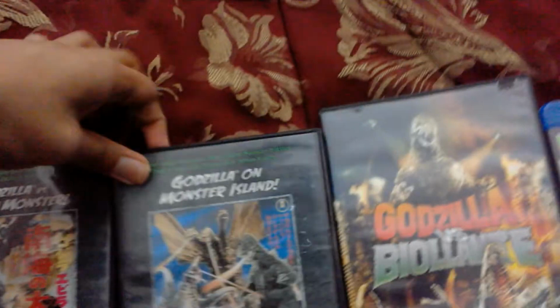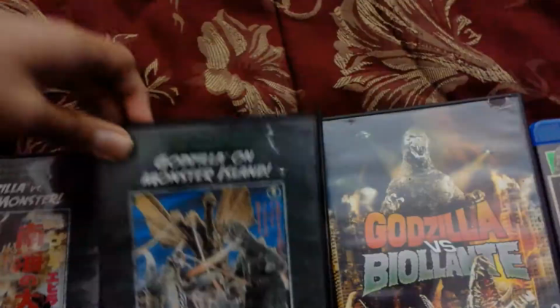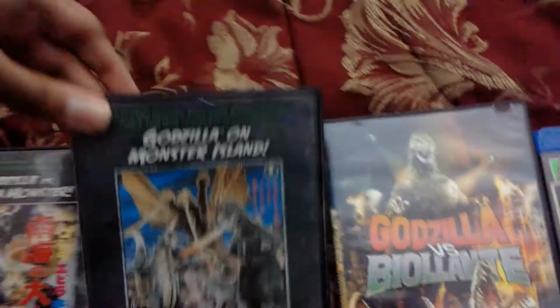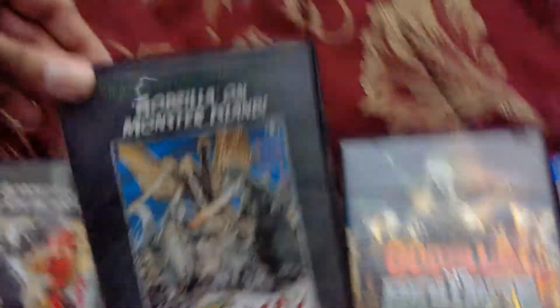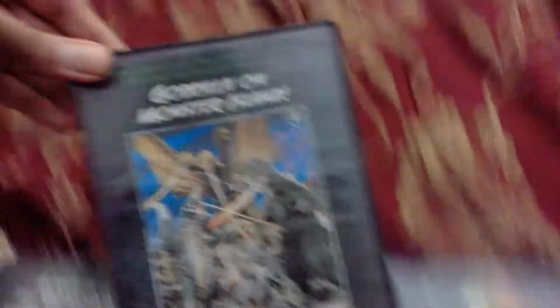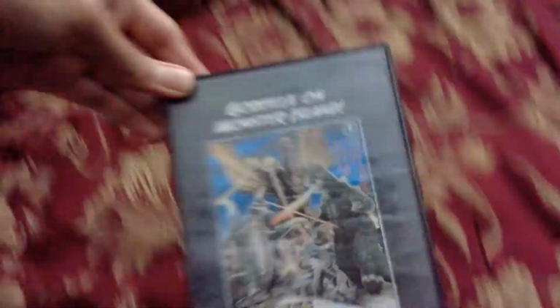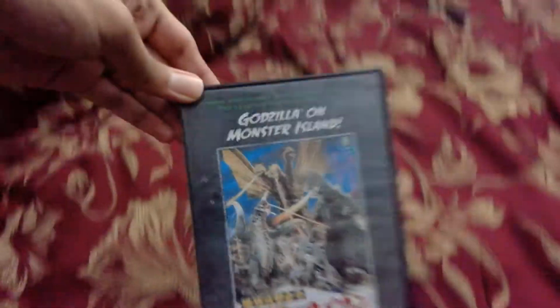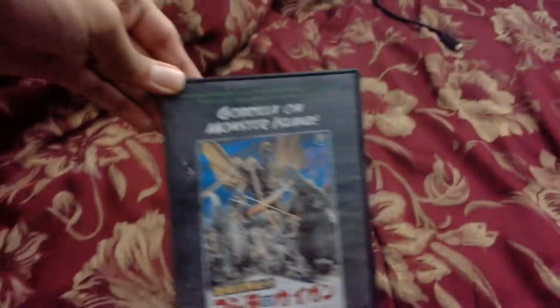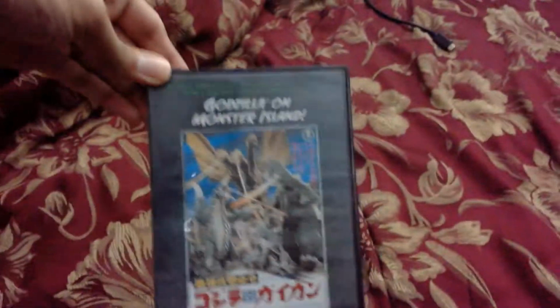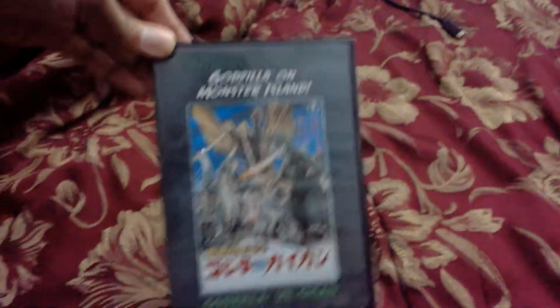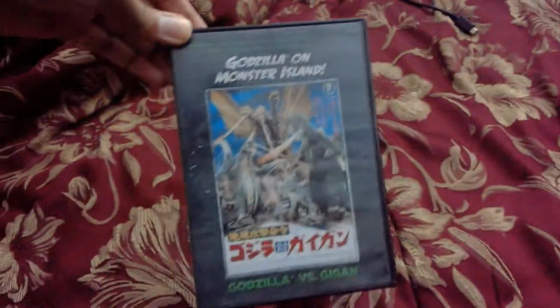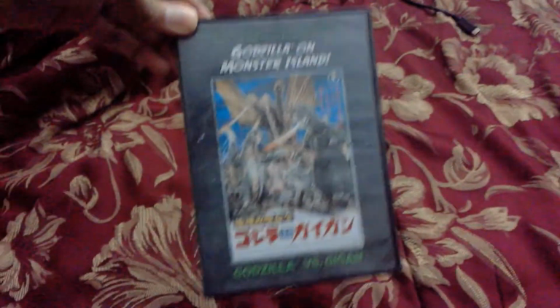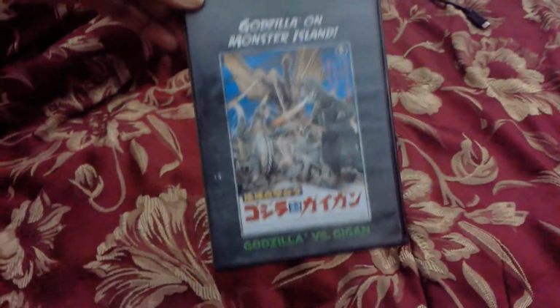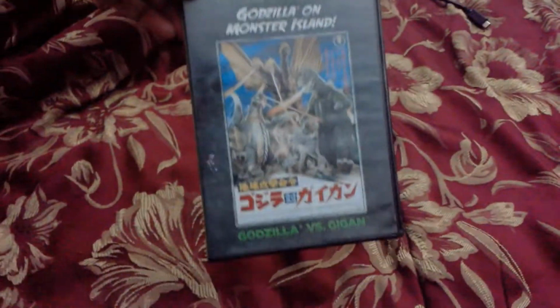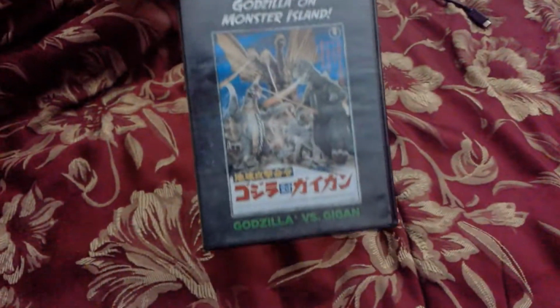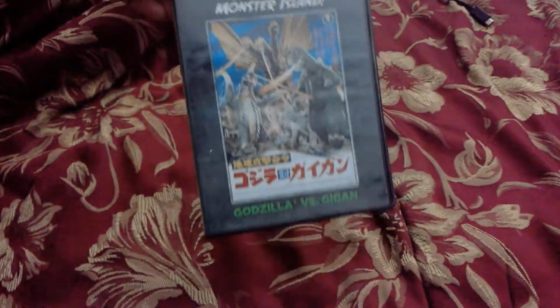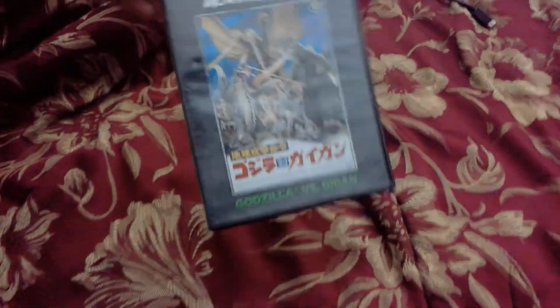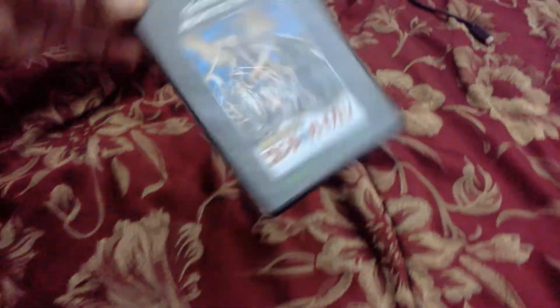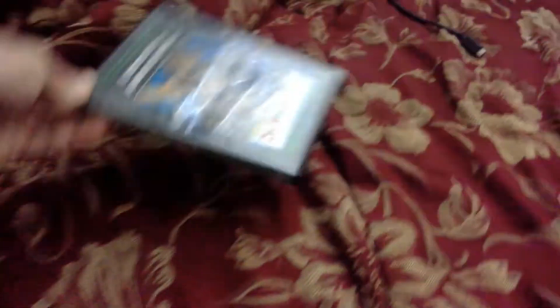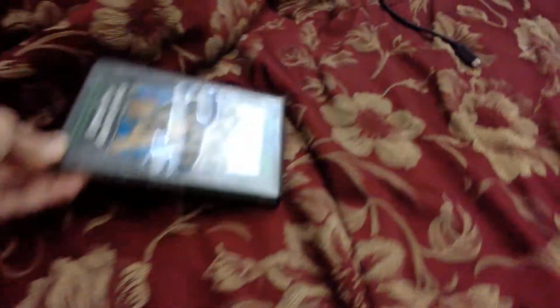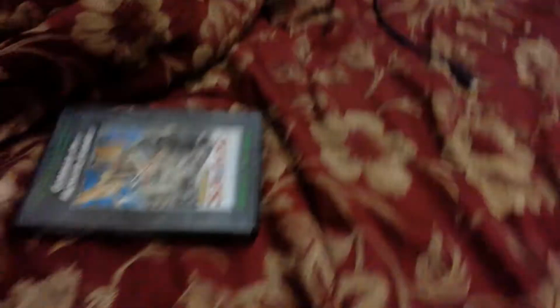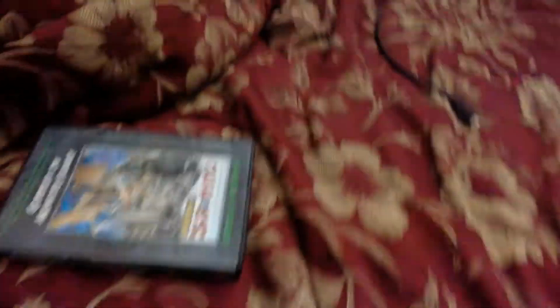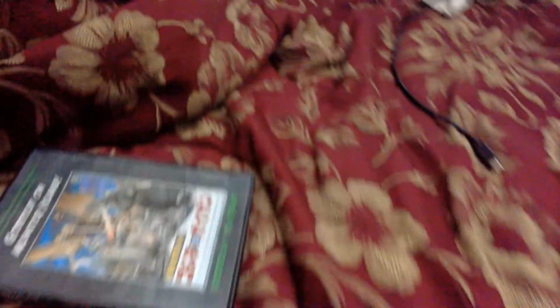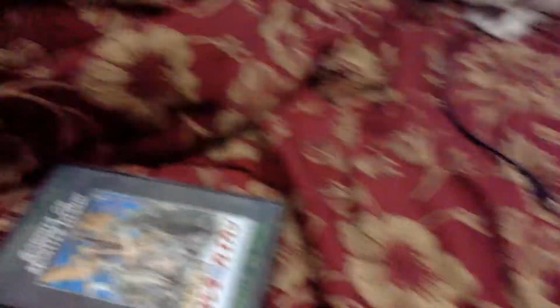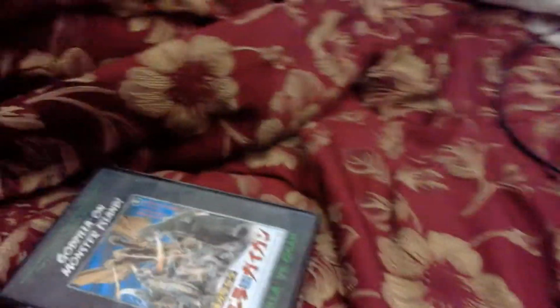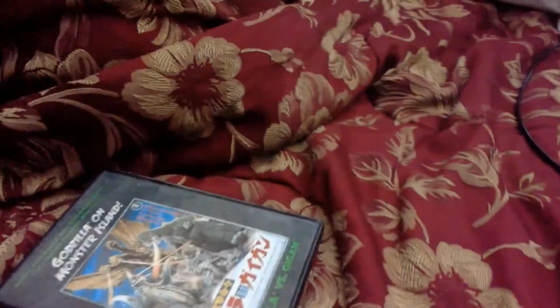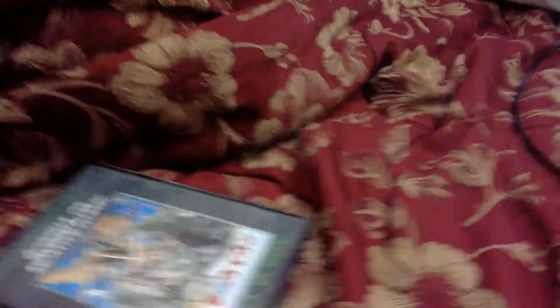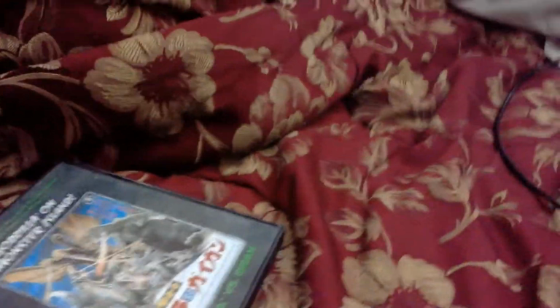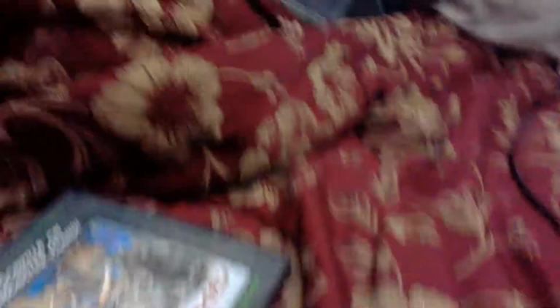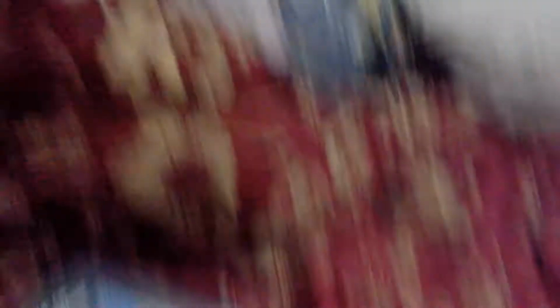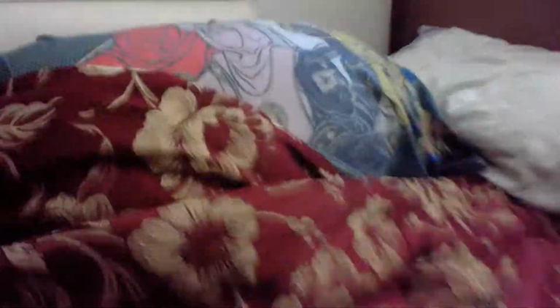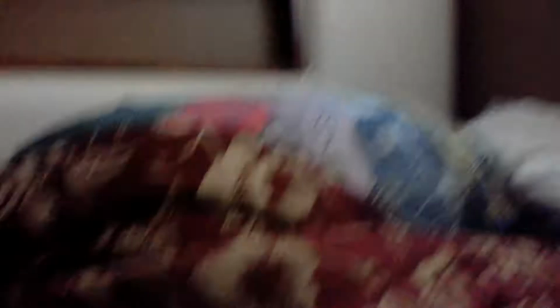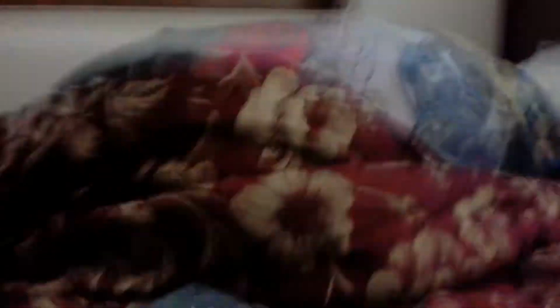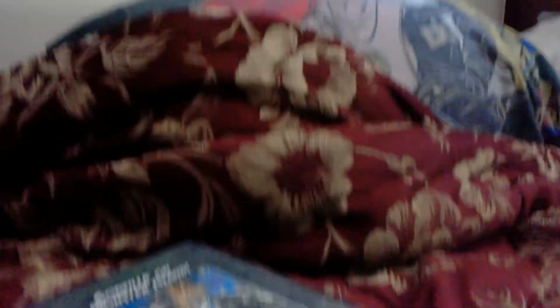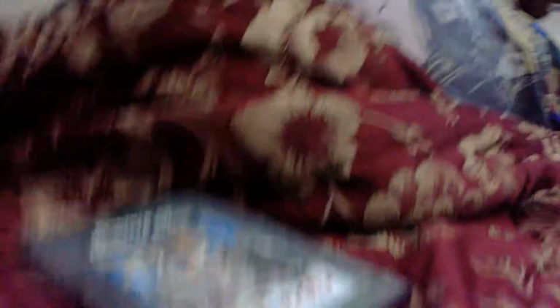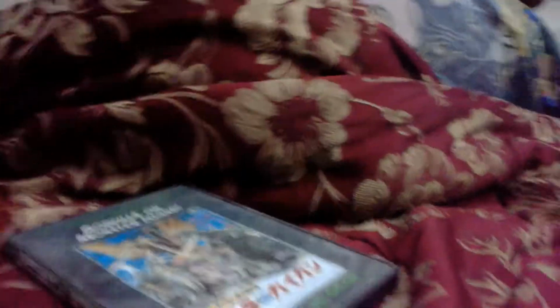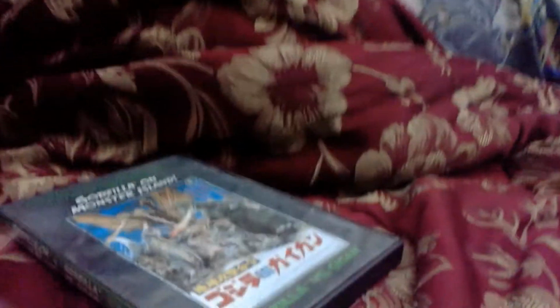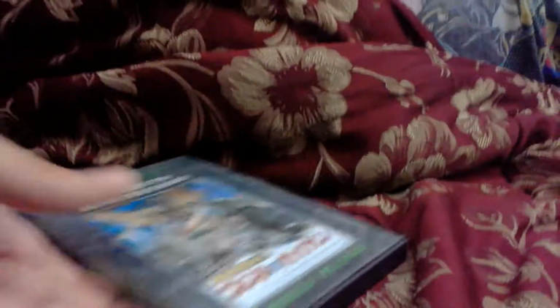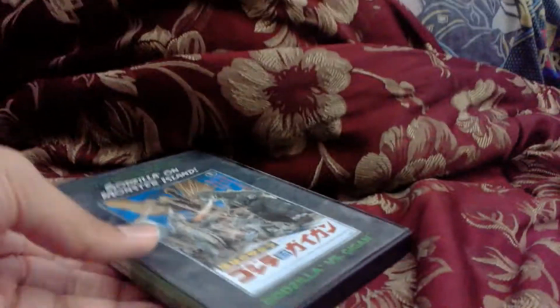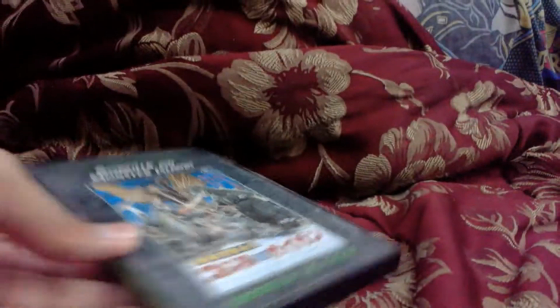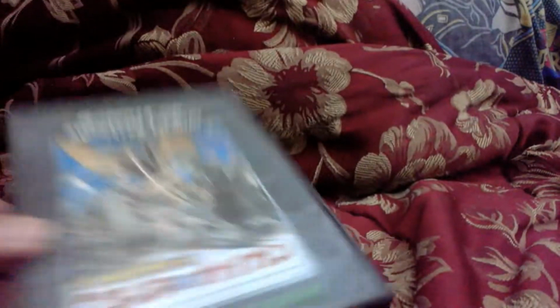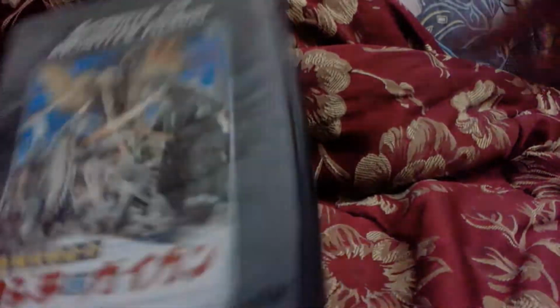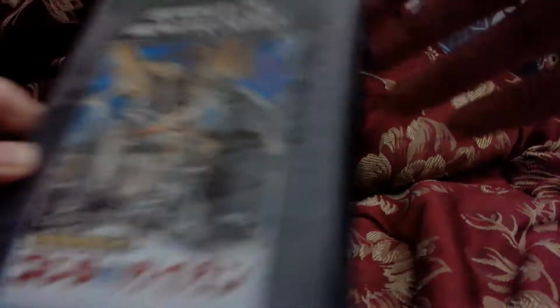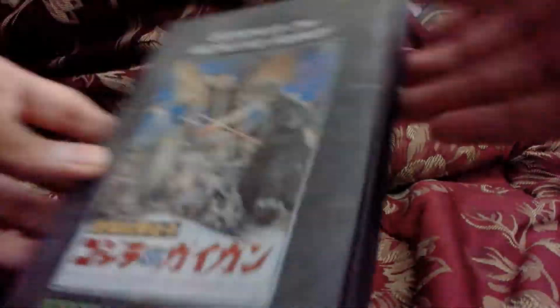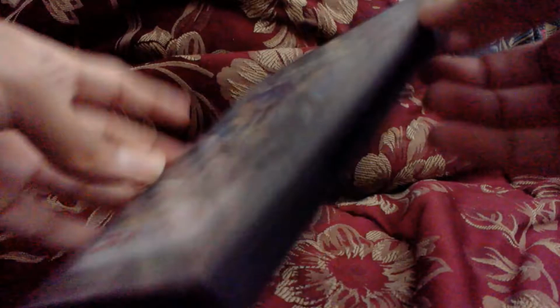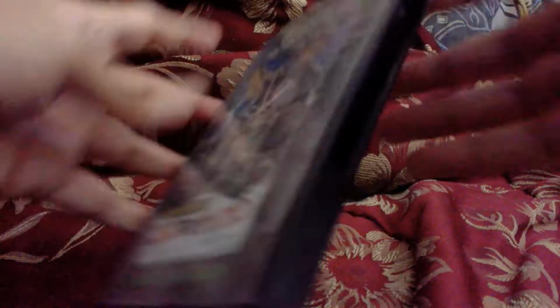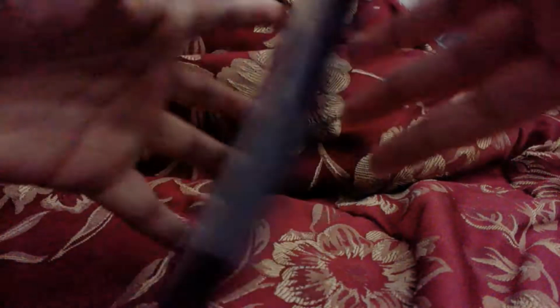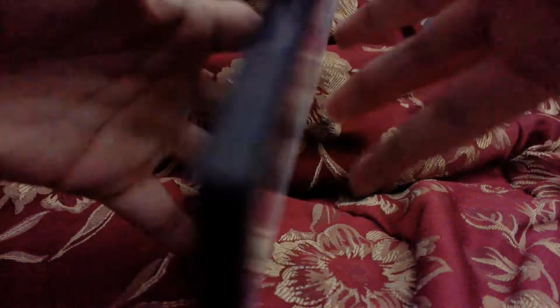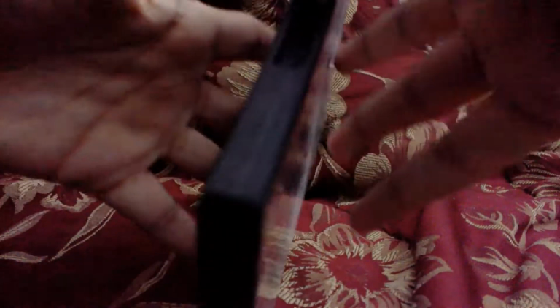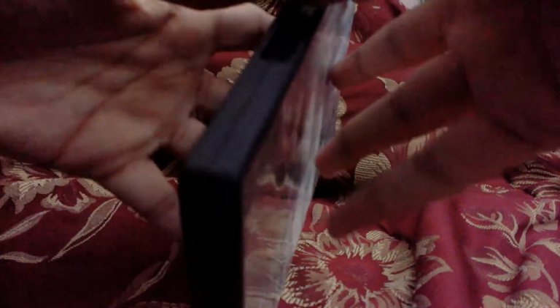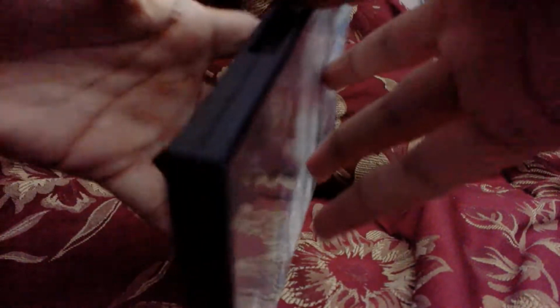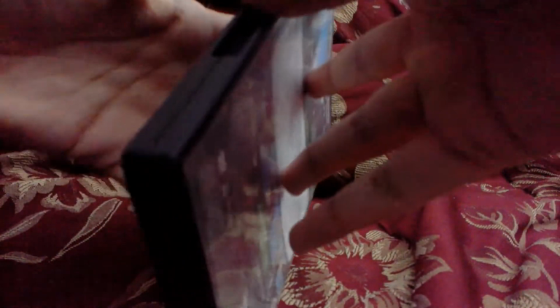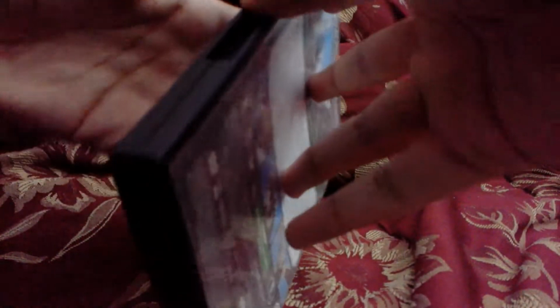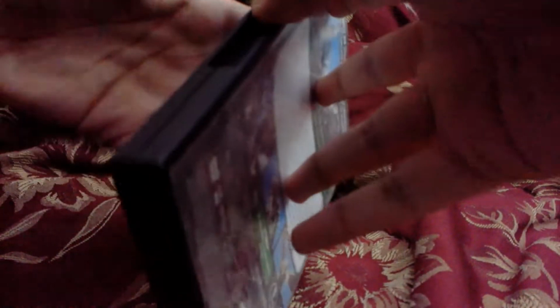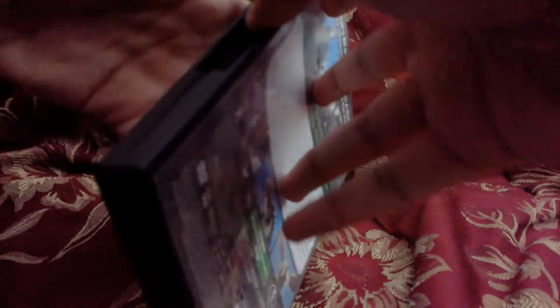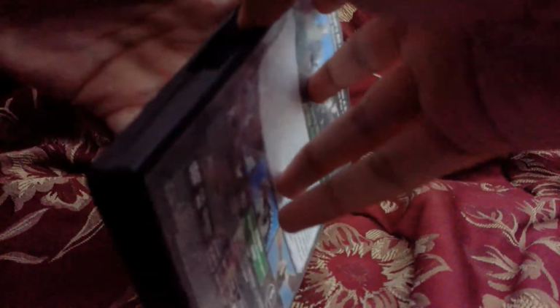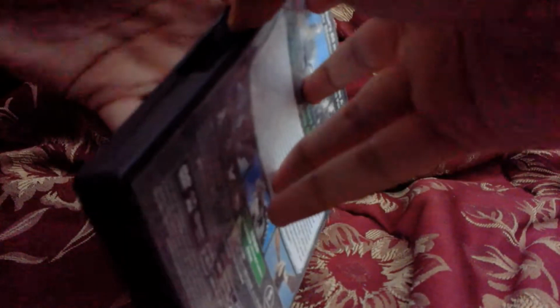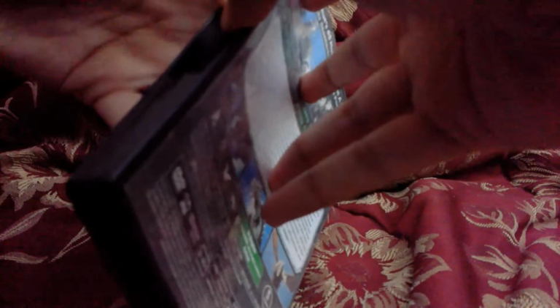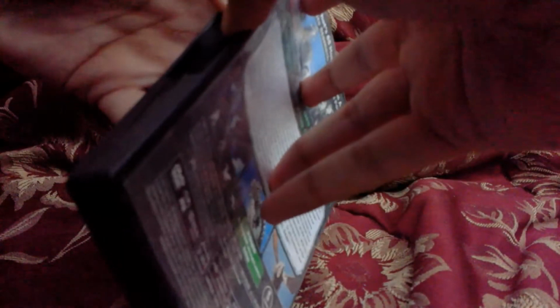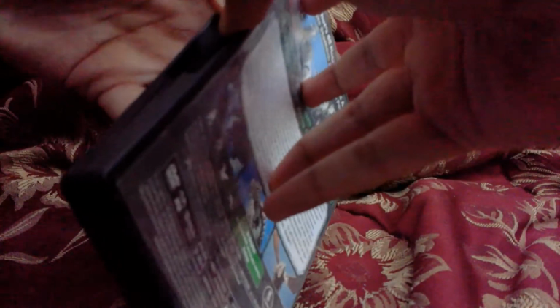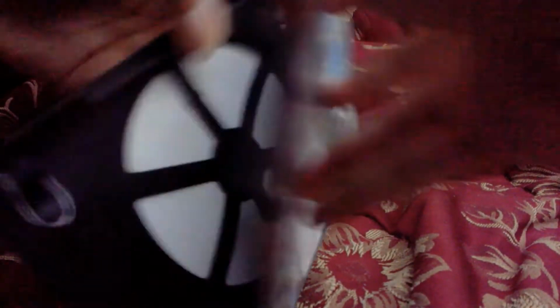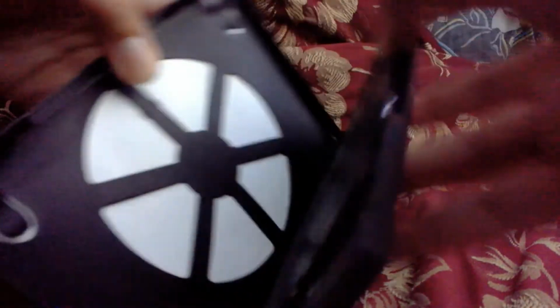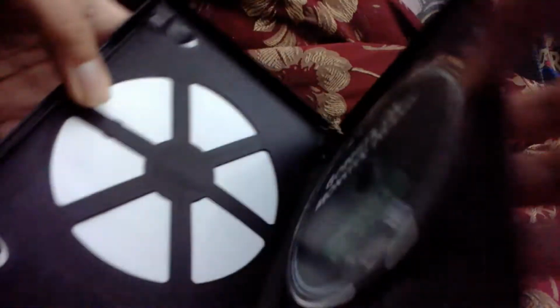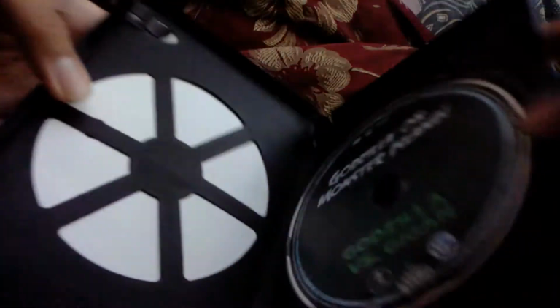Here I have Godzilla vs. Gigan on DVD. This is also a Kraken release.